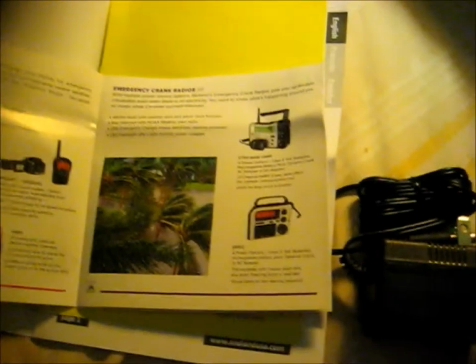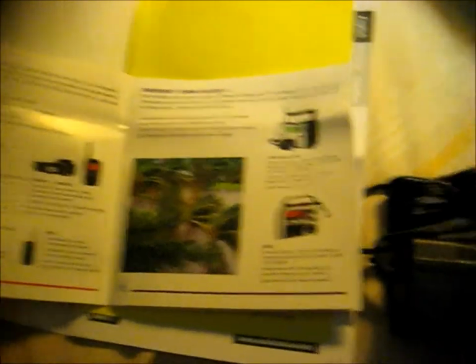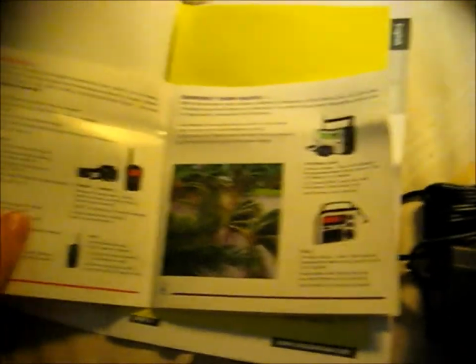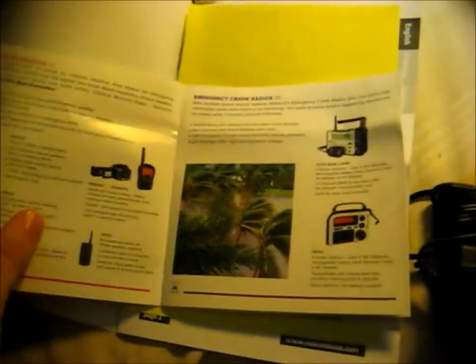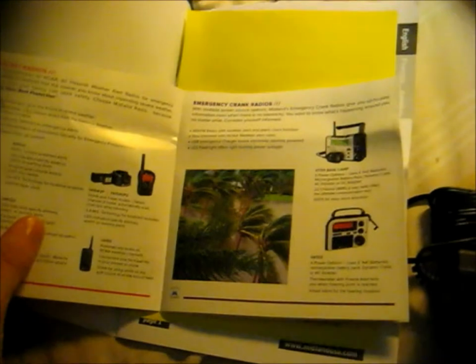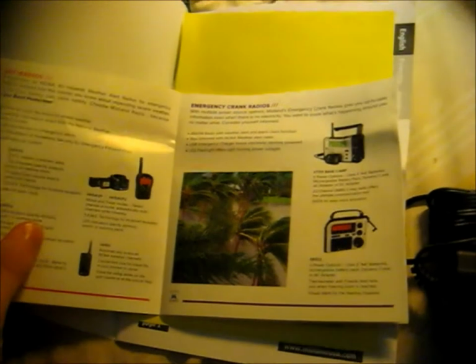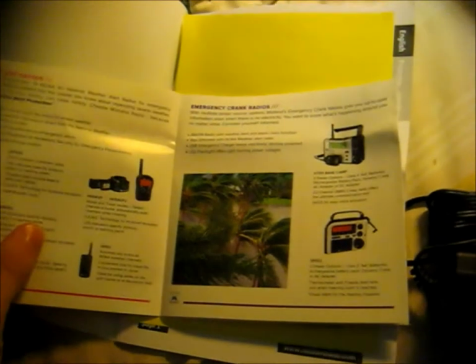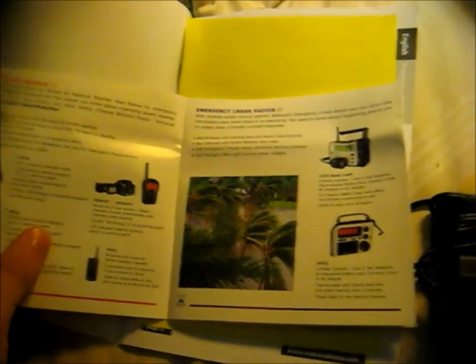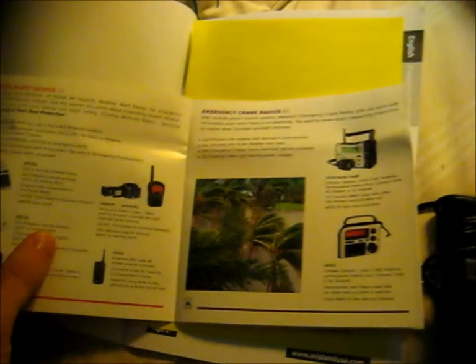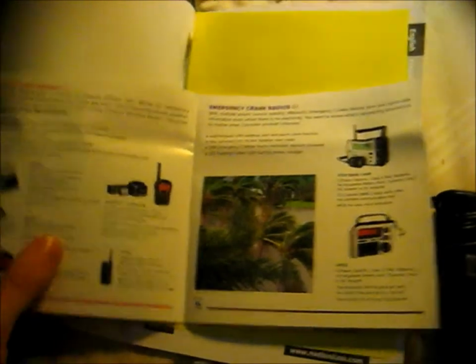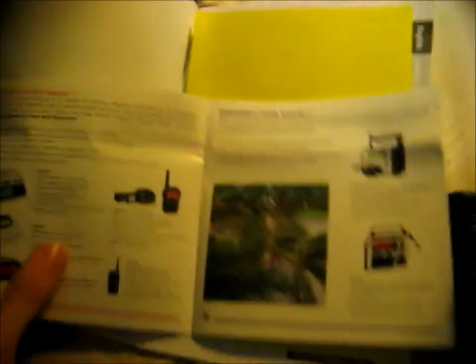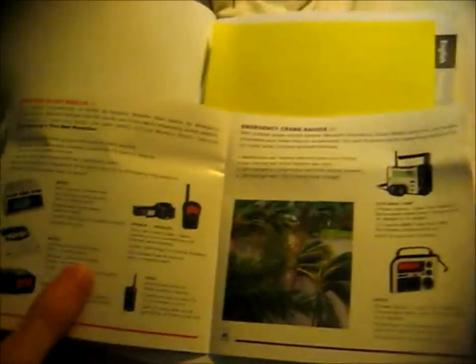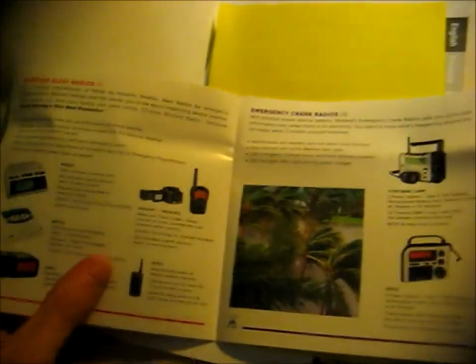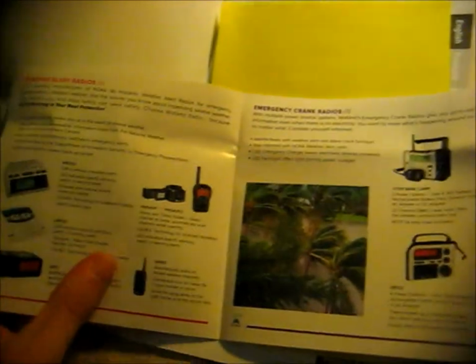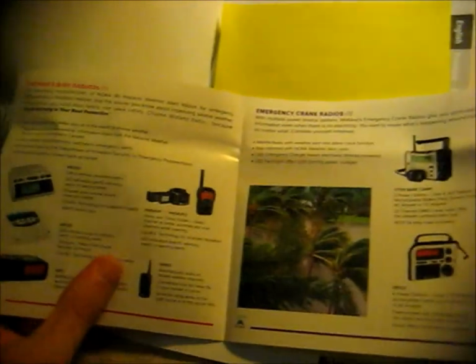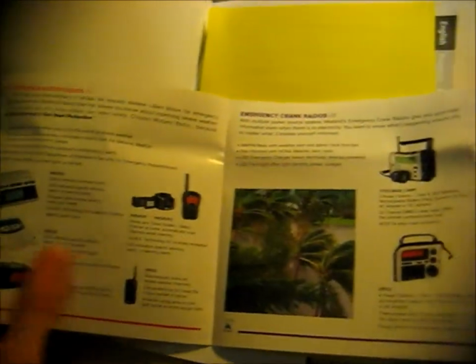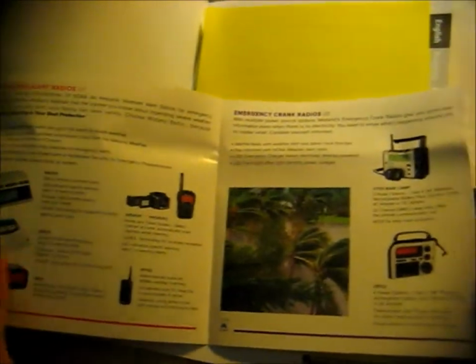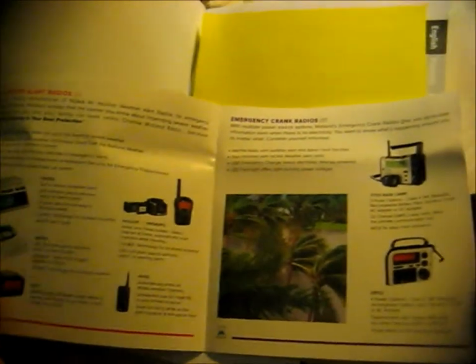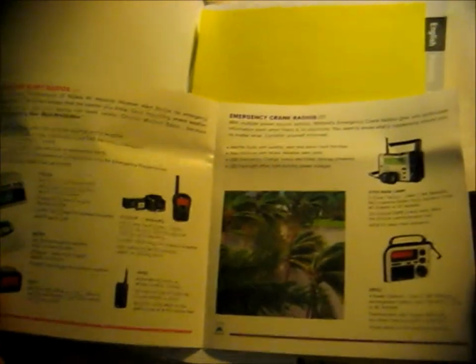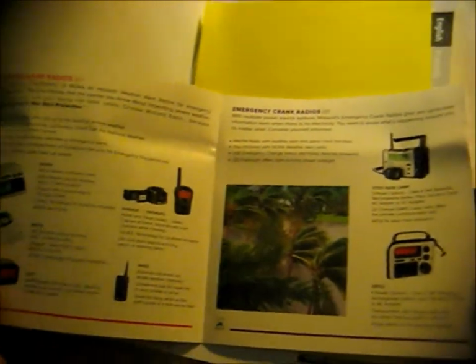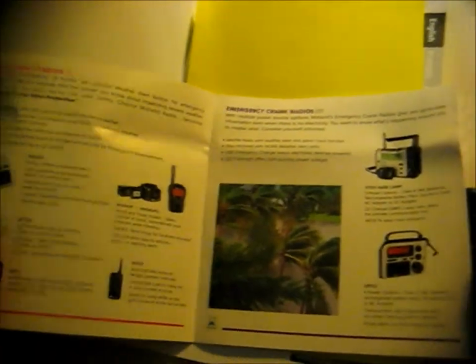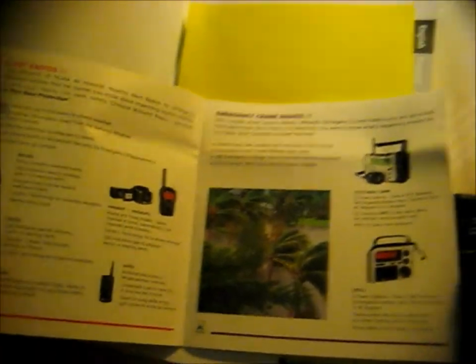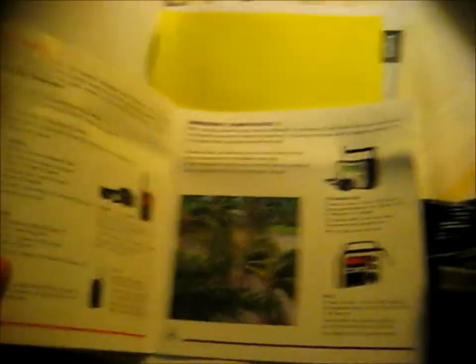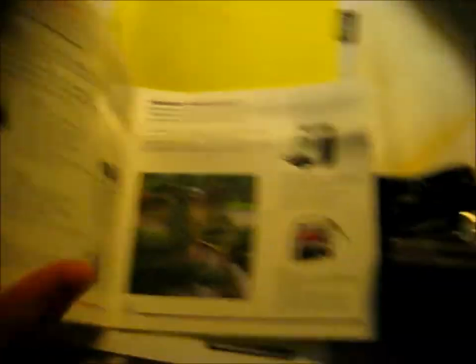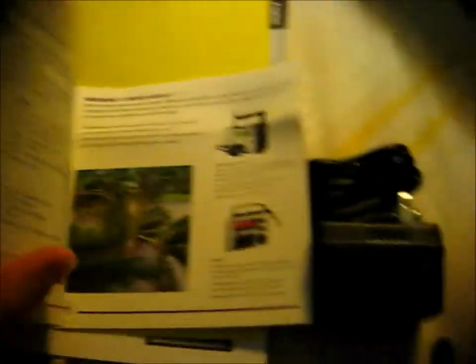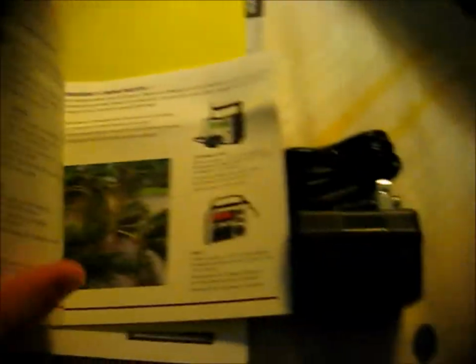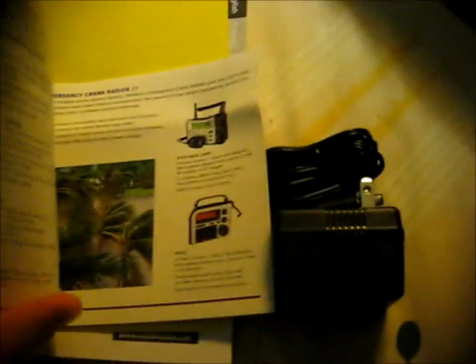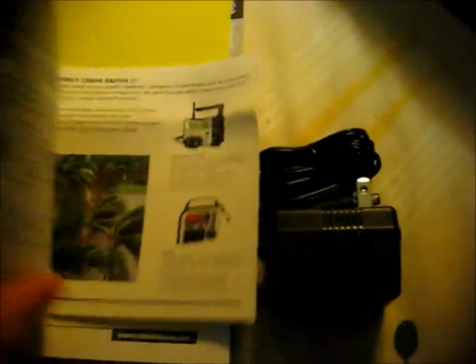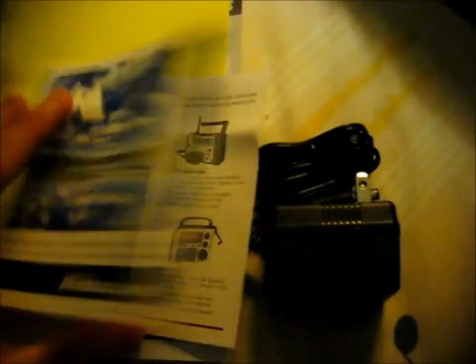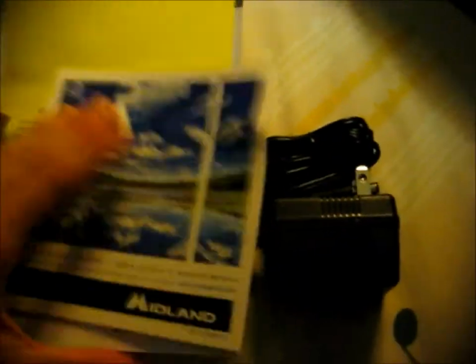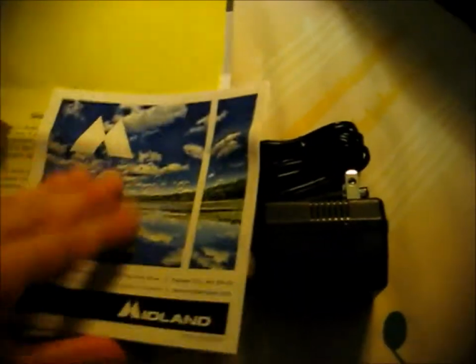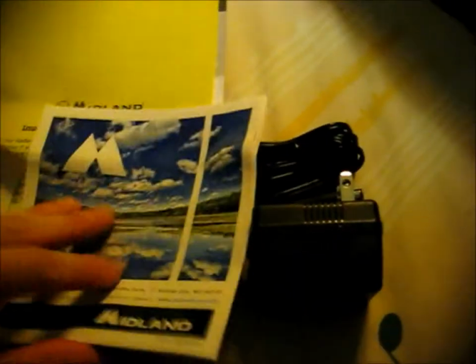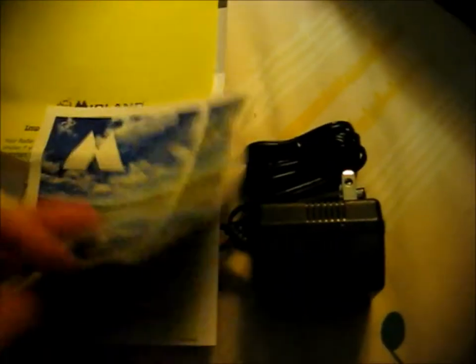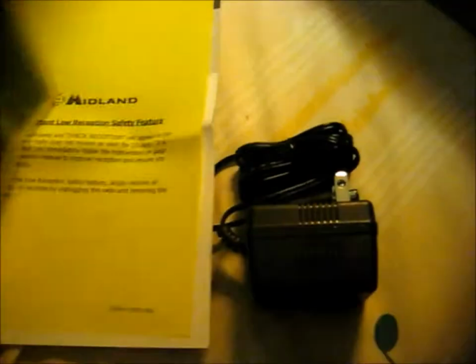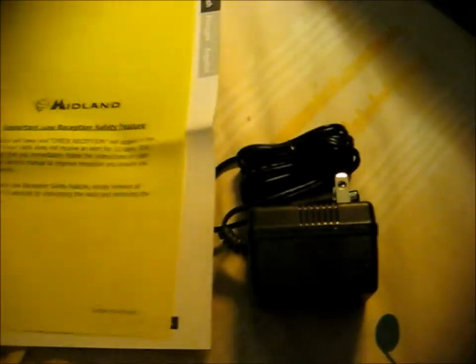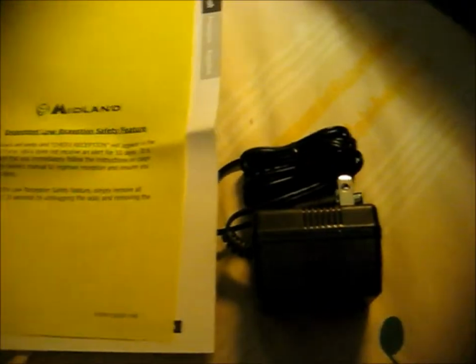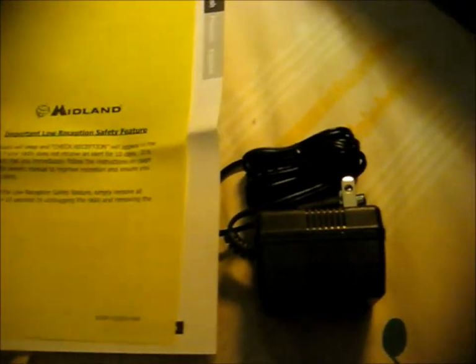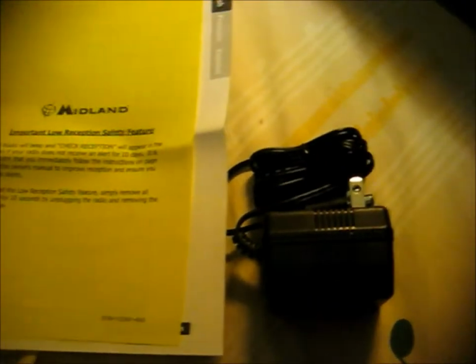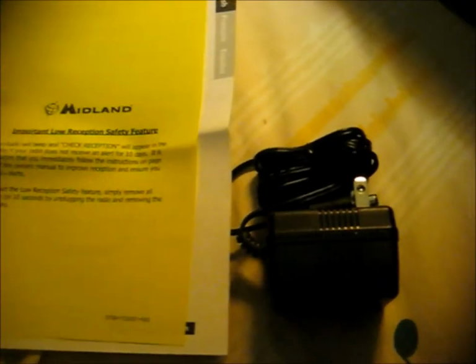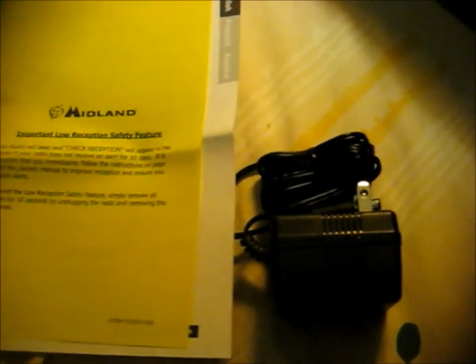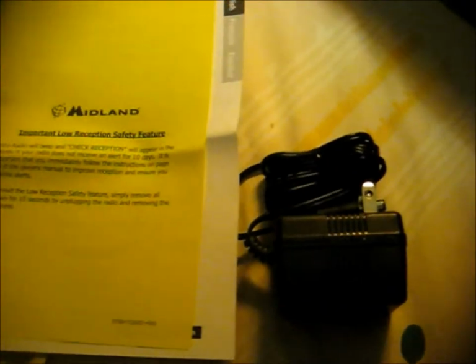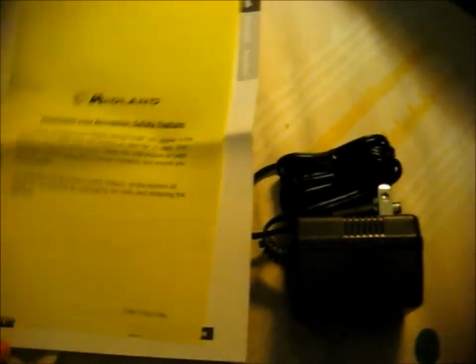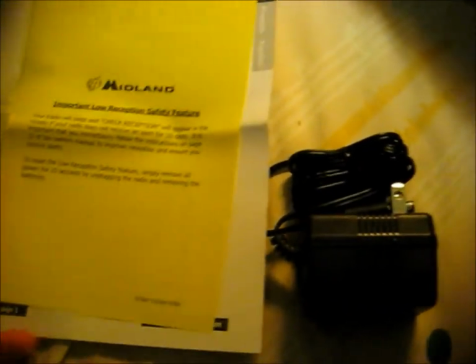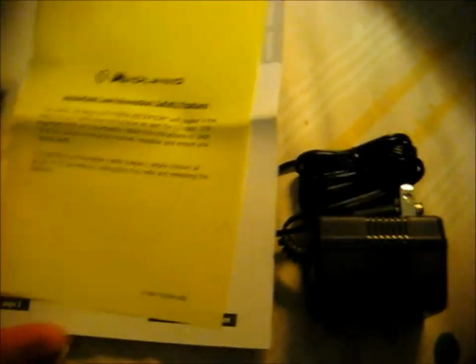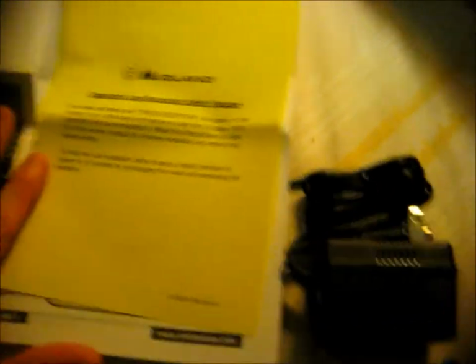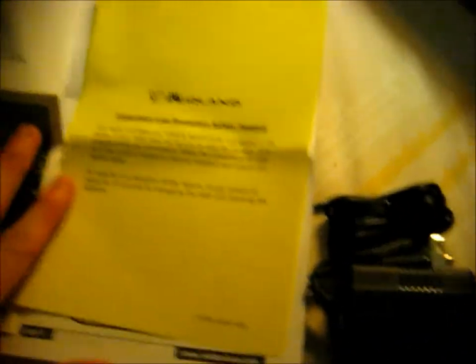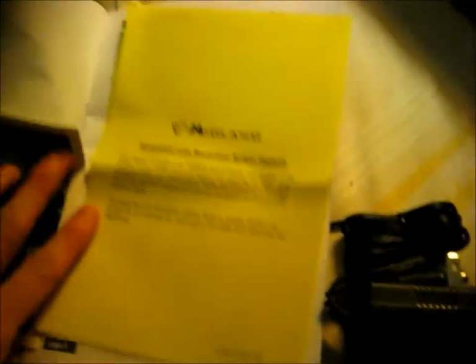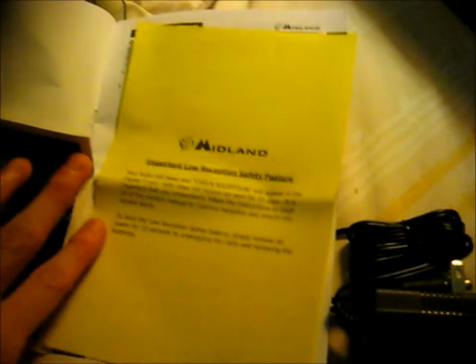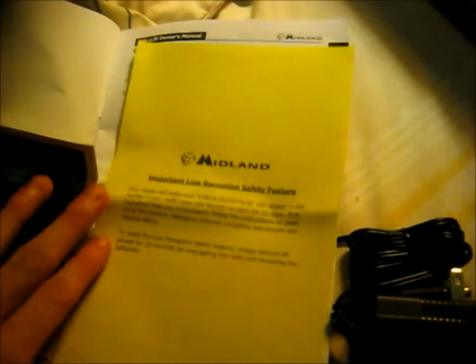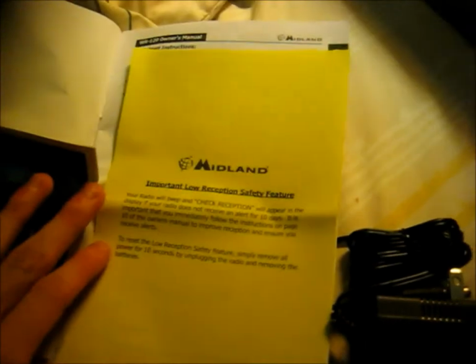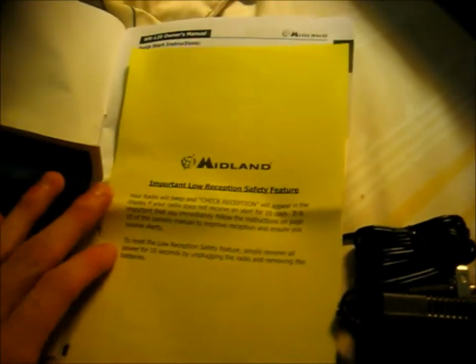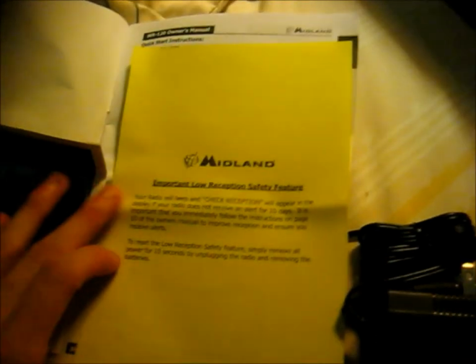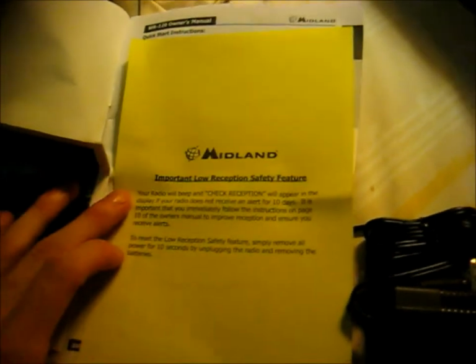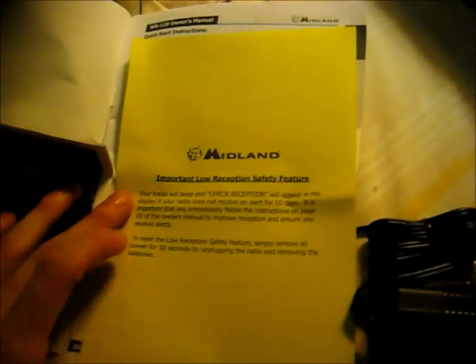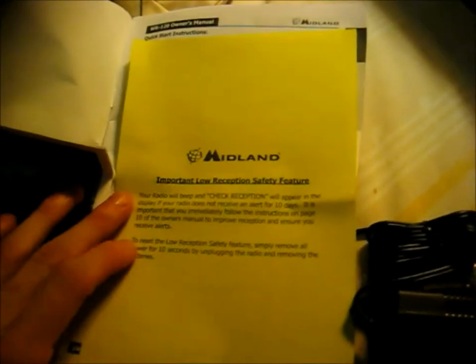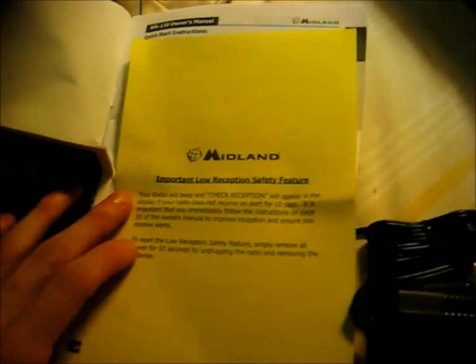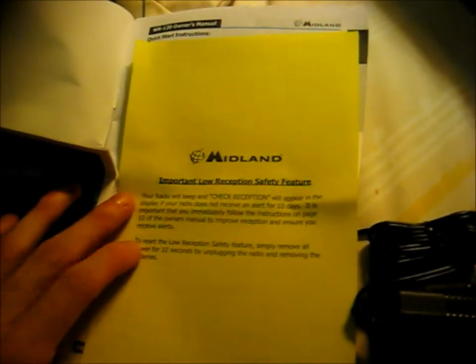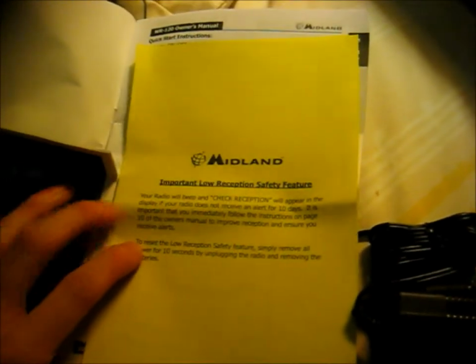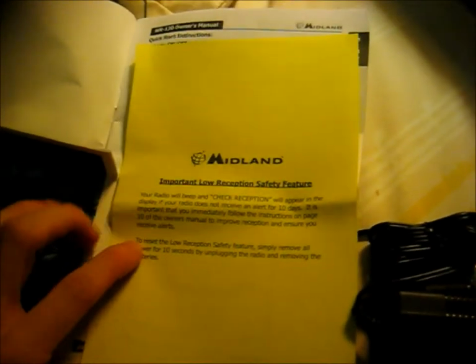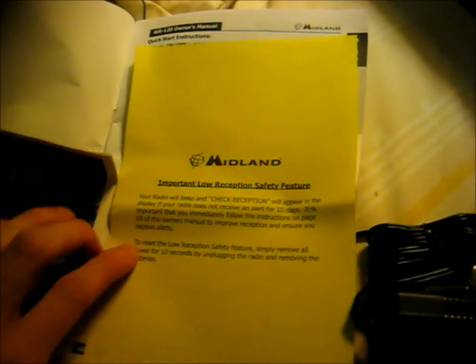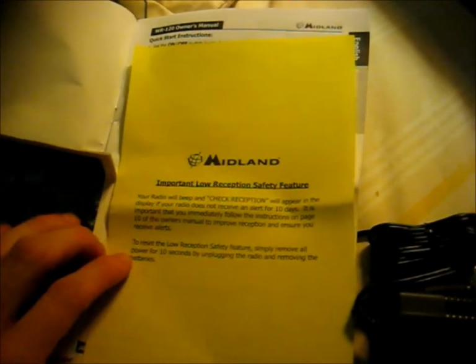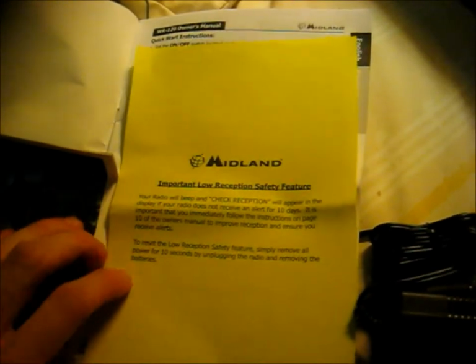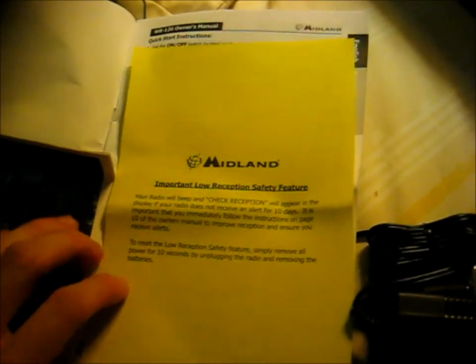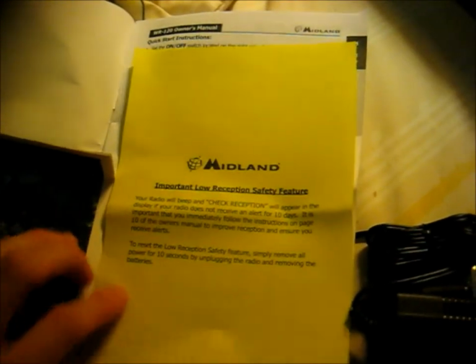There are some other Midland products shown, and a section about a low reception safety feature.